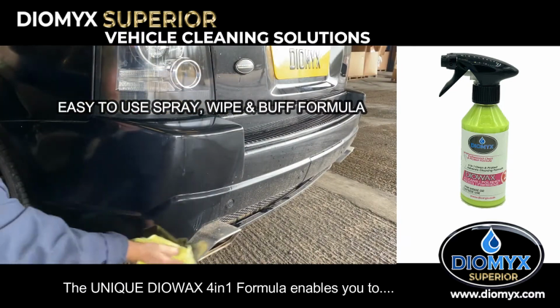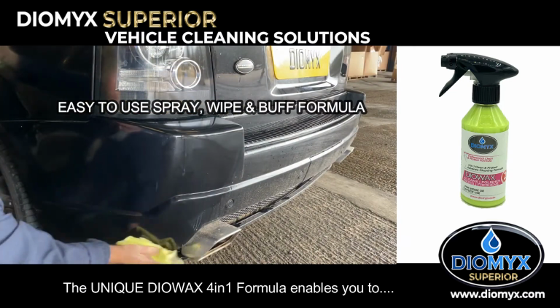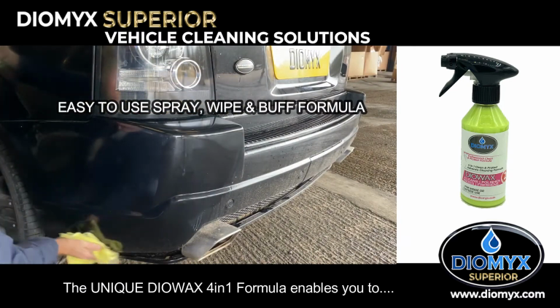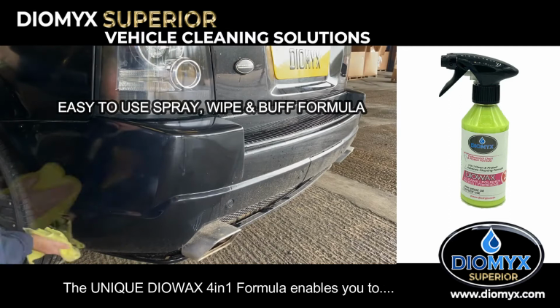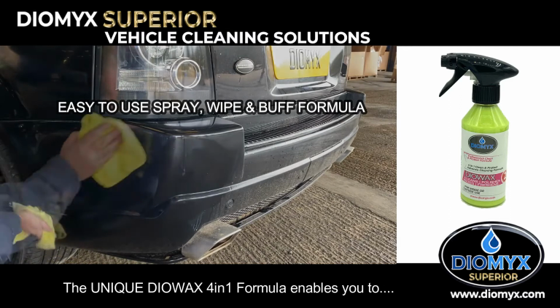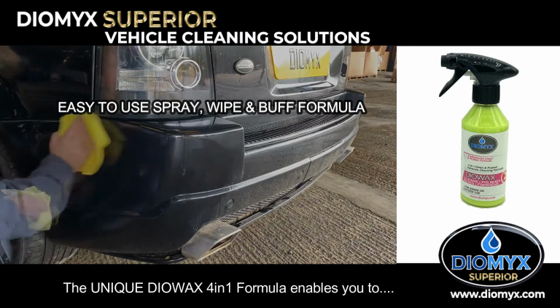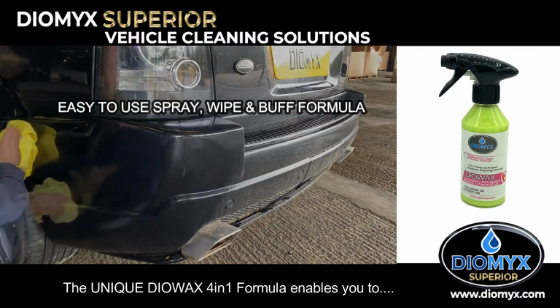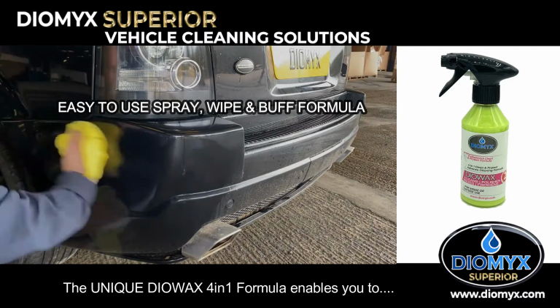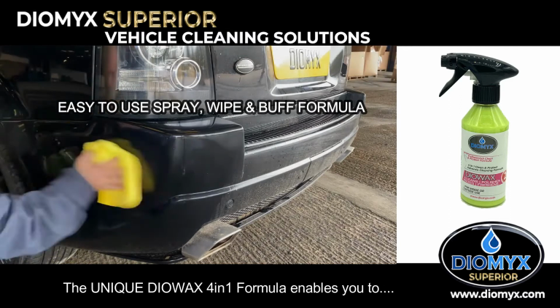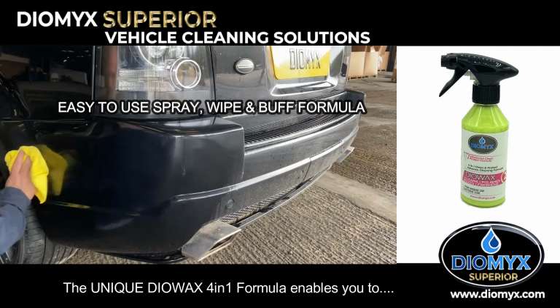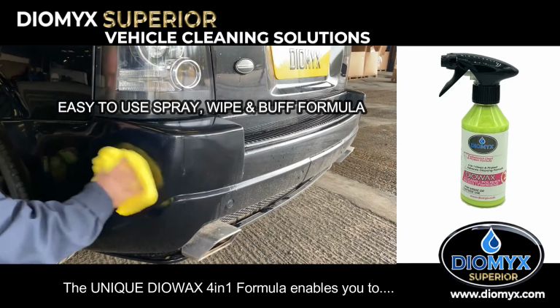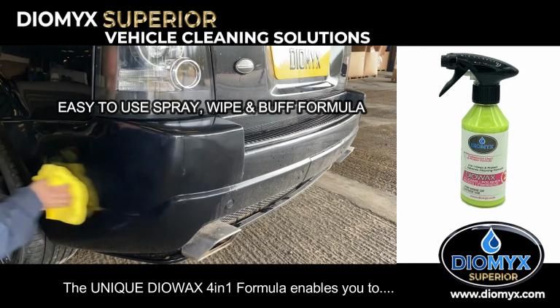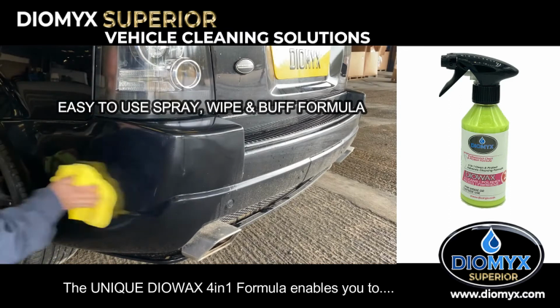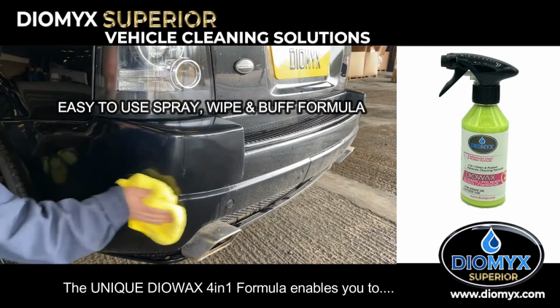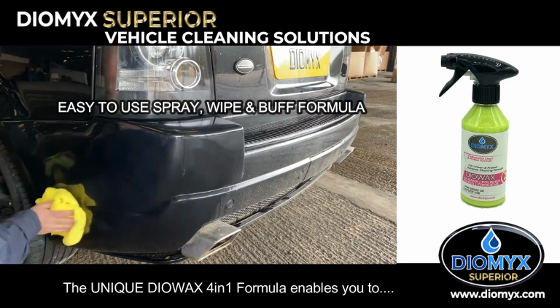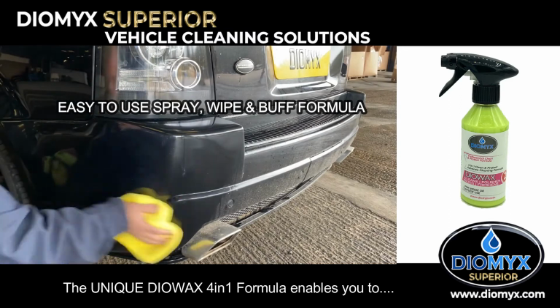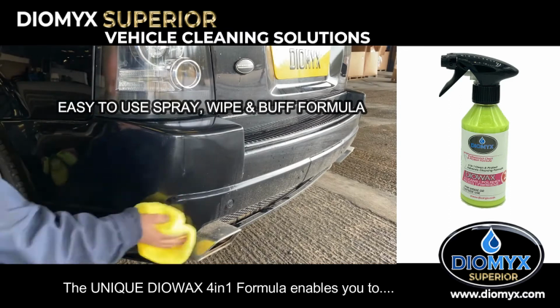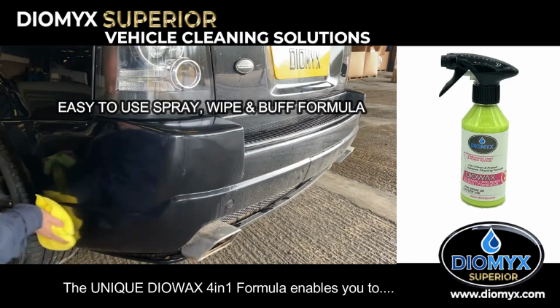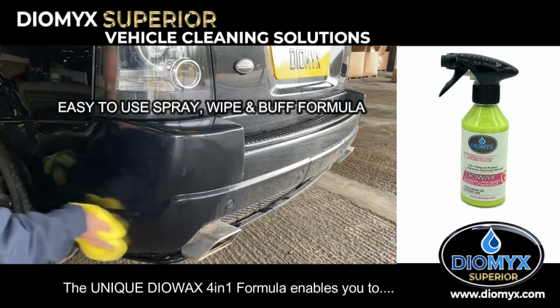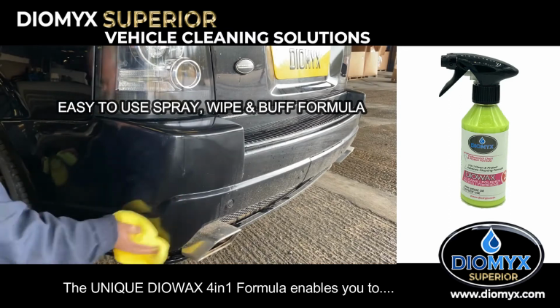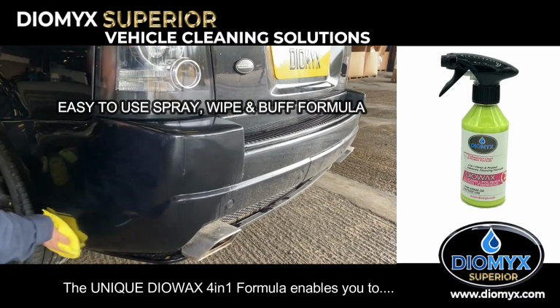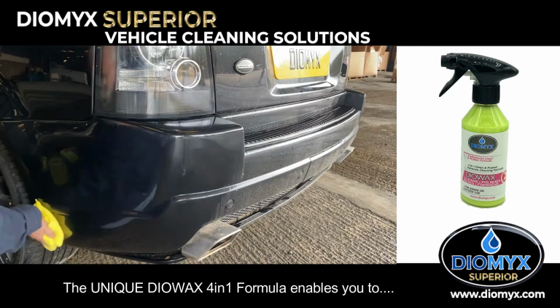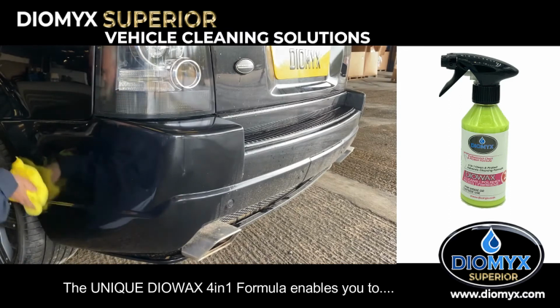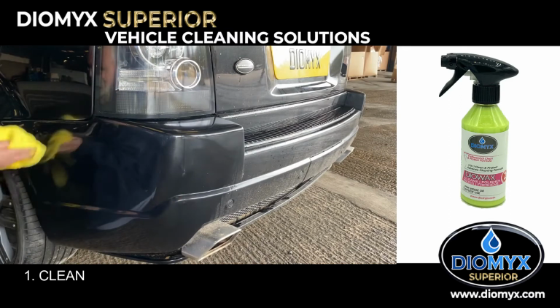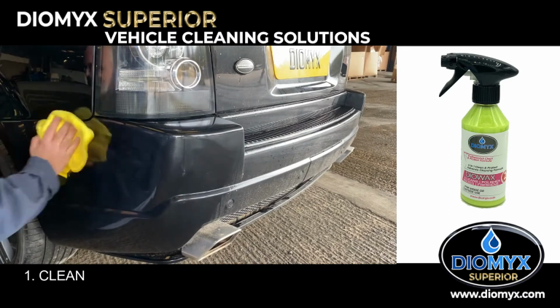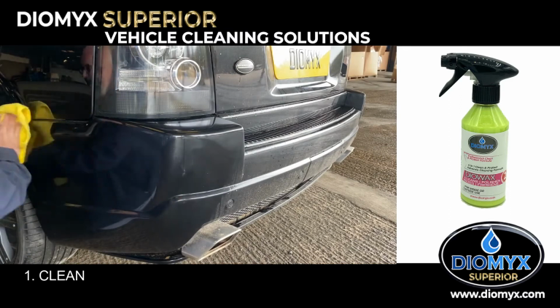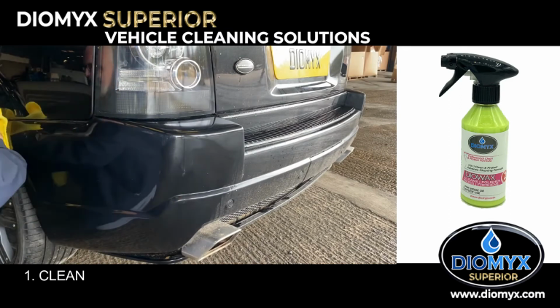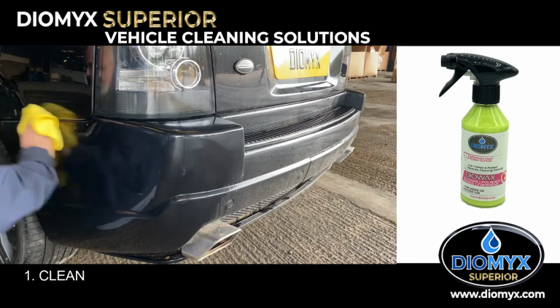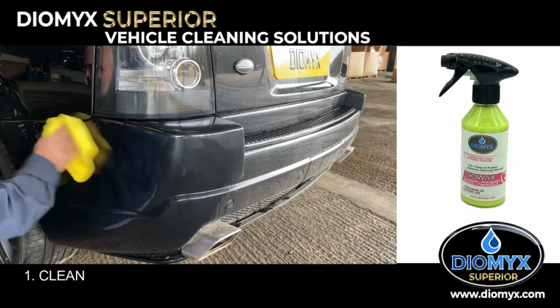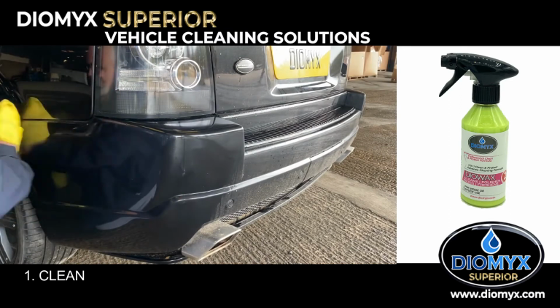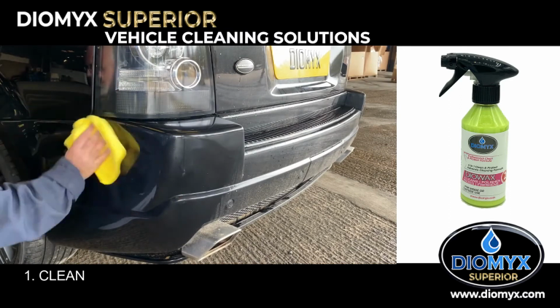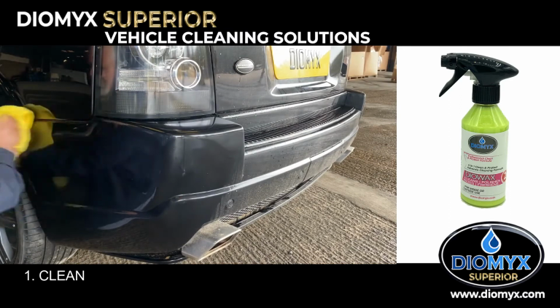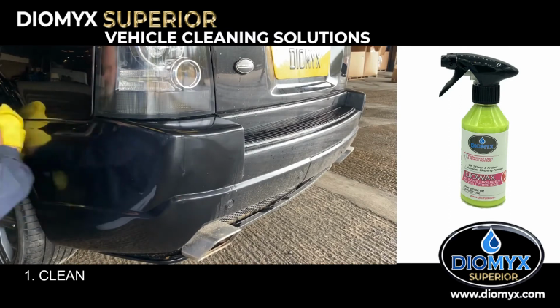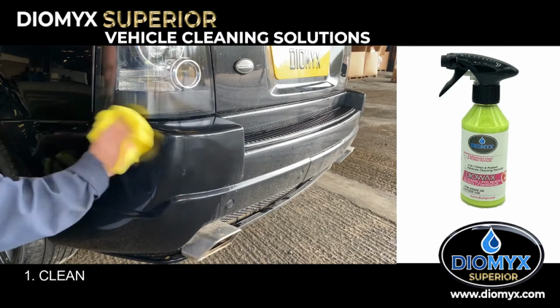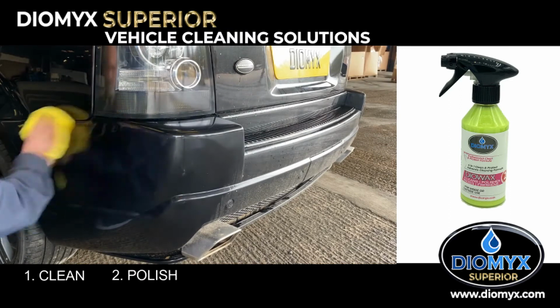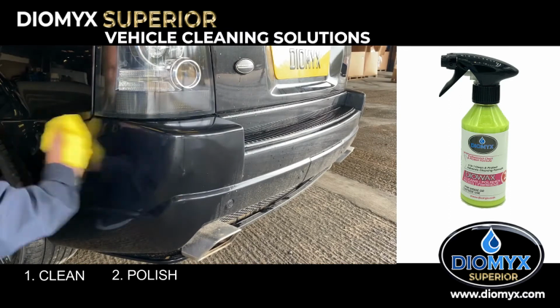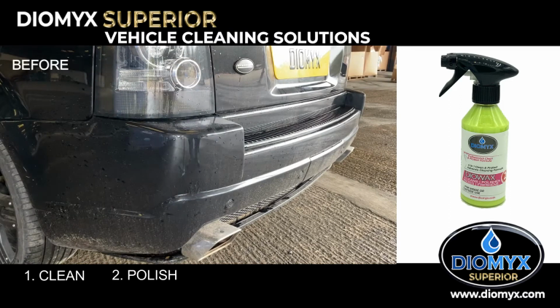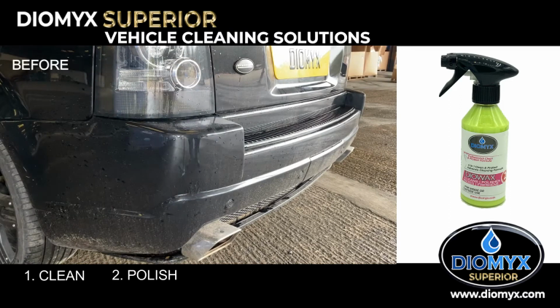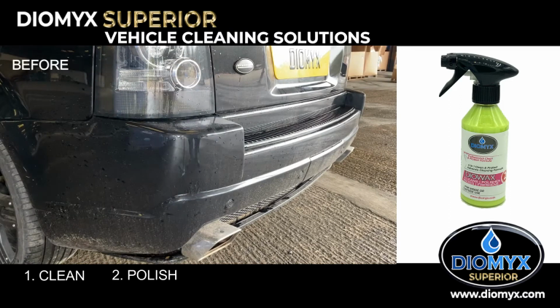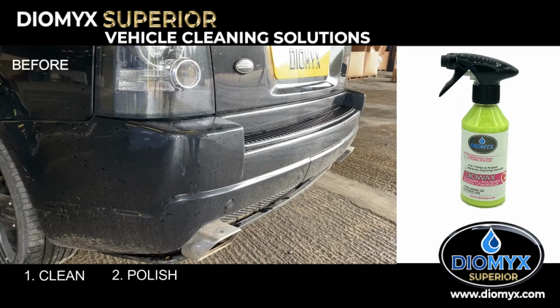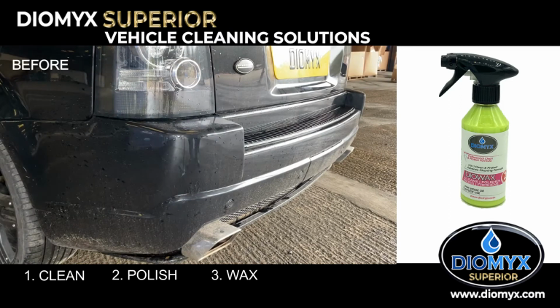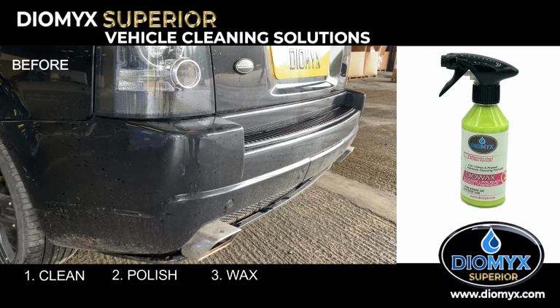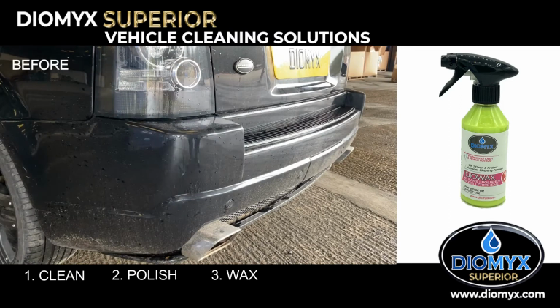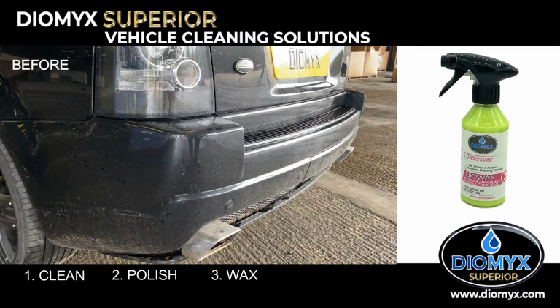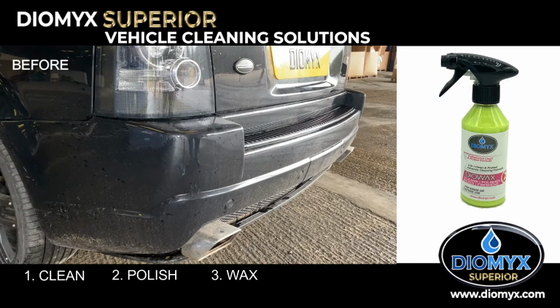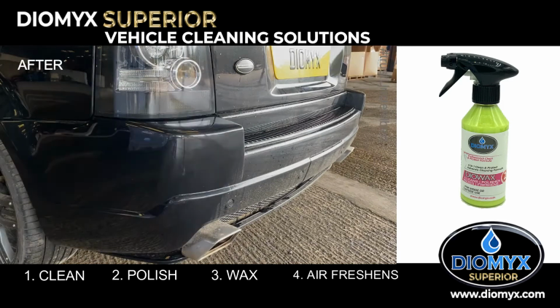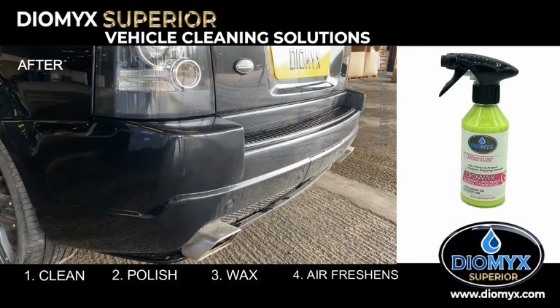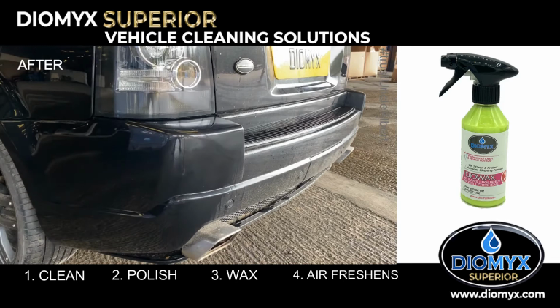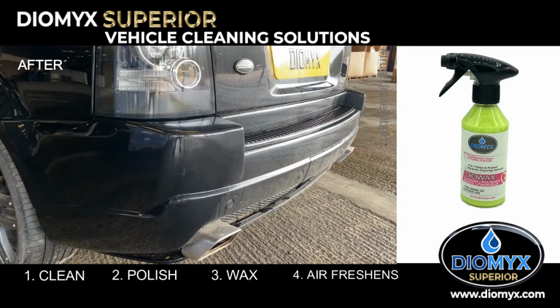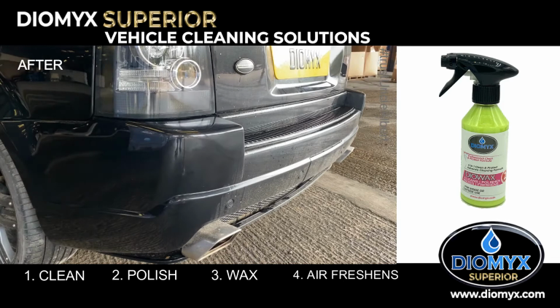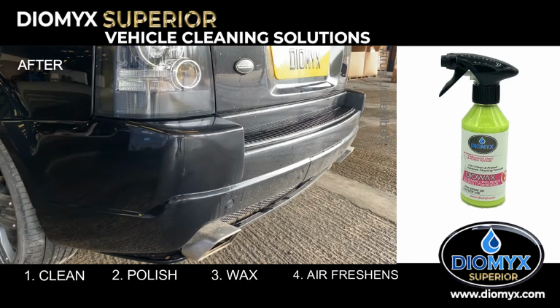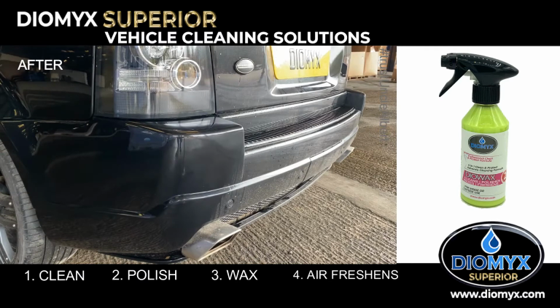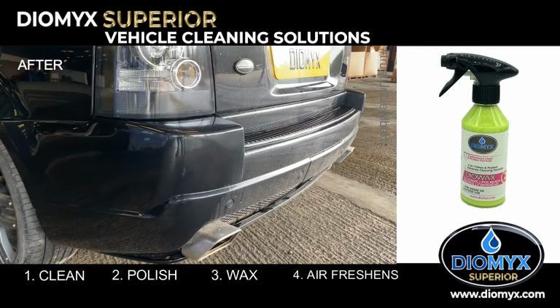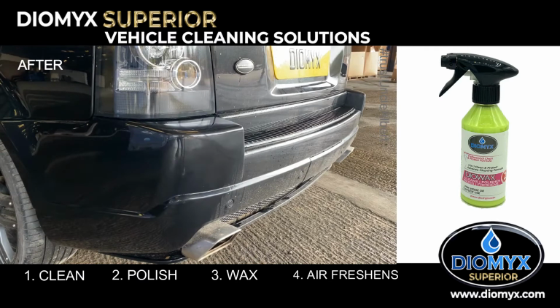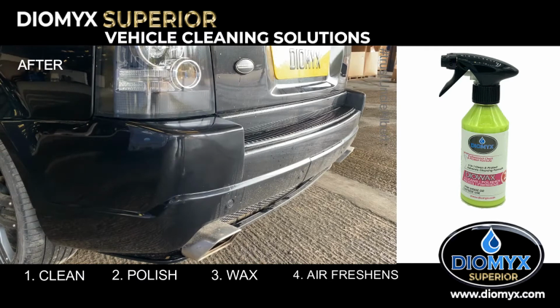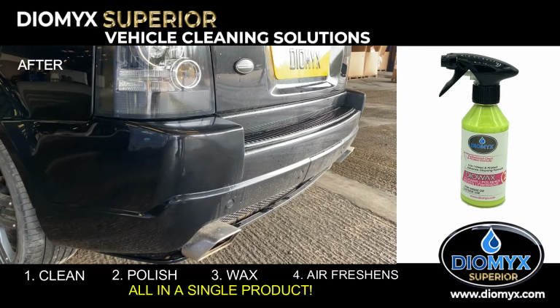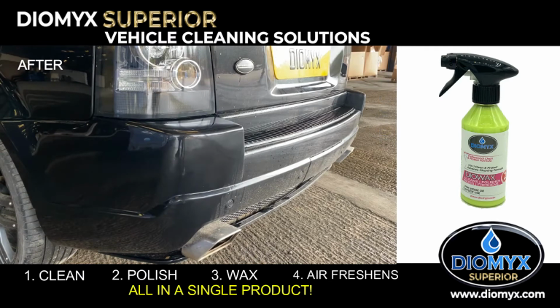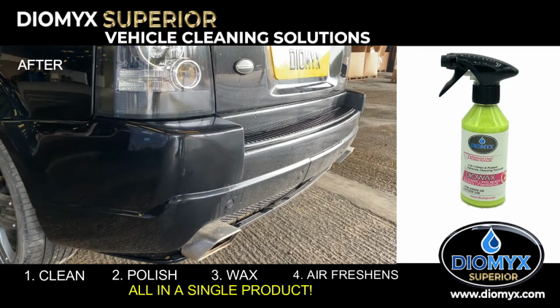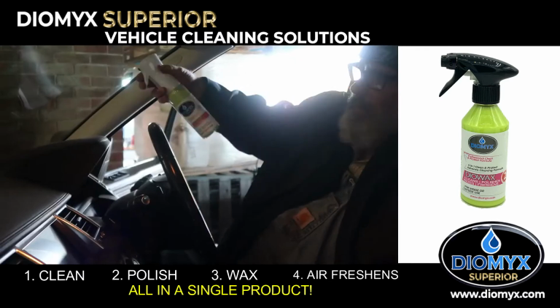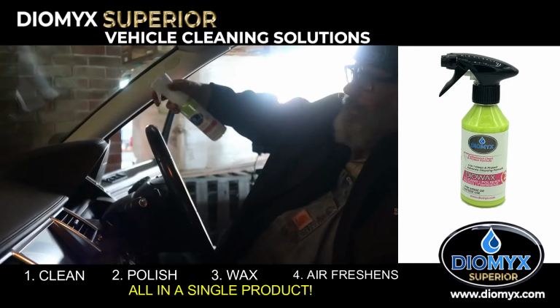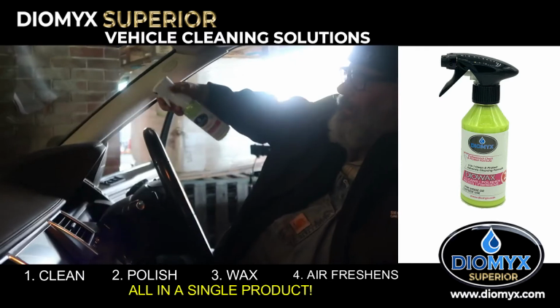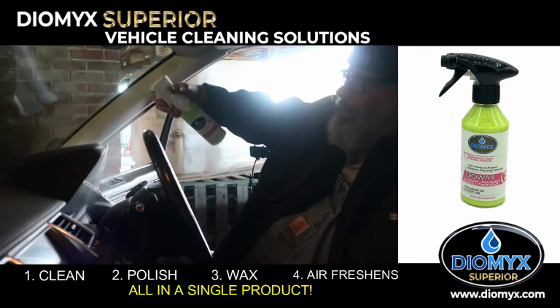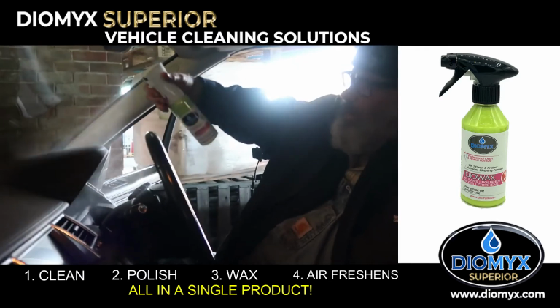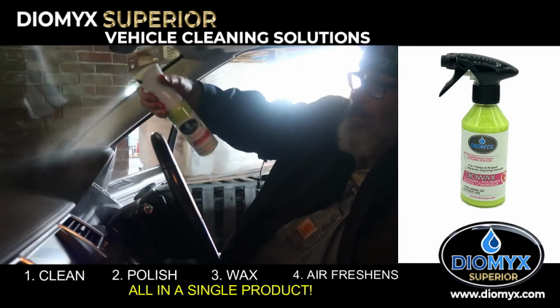The unique DioWax 4-in-1 formula enables you to clean, polish, wax and air freshen all in a single product.